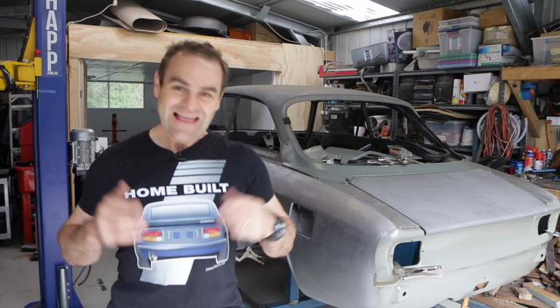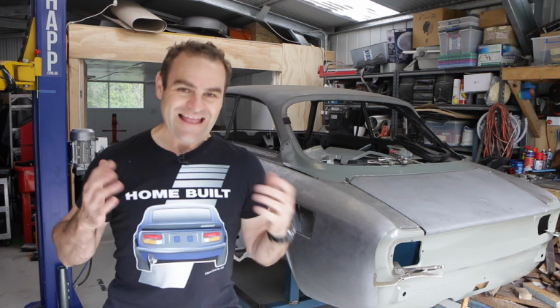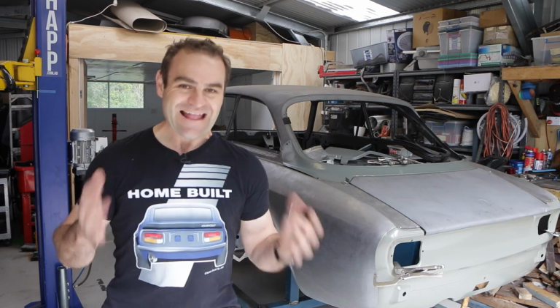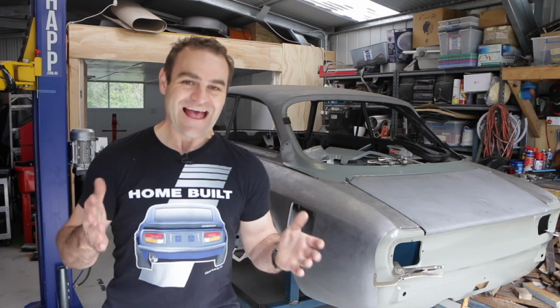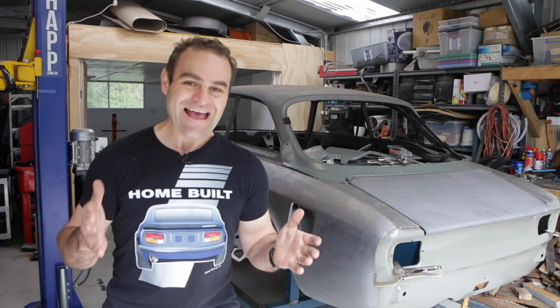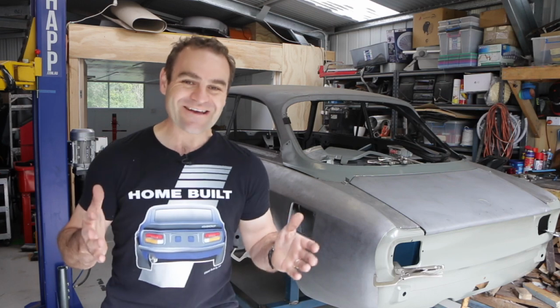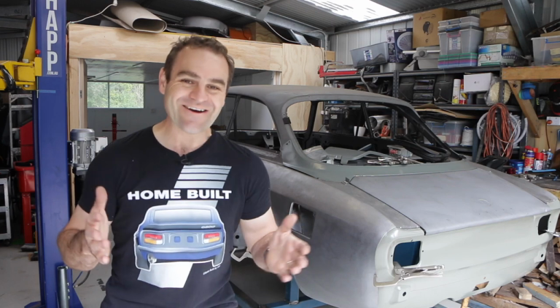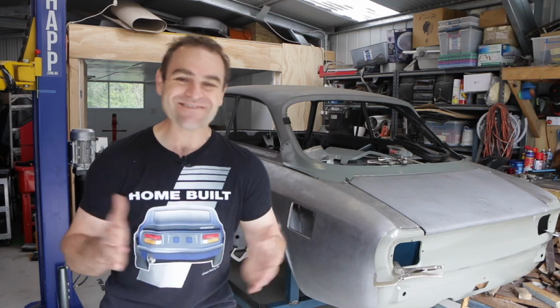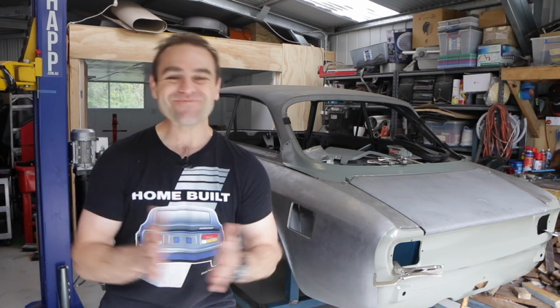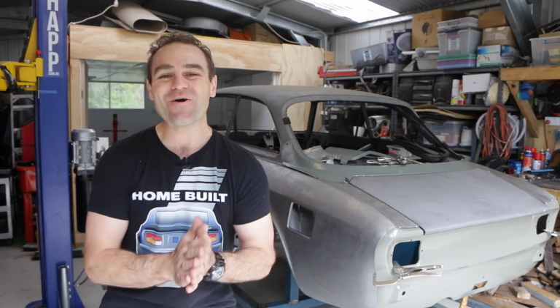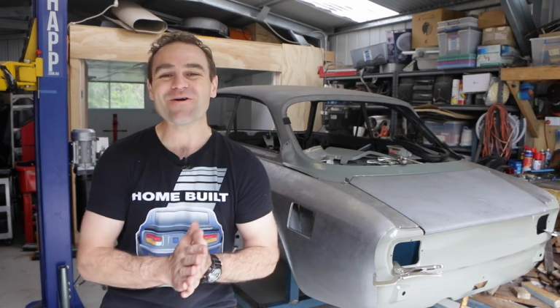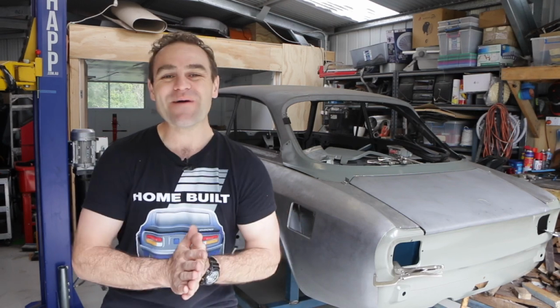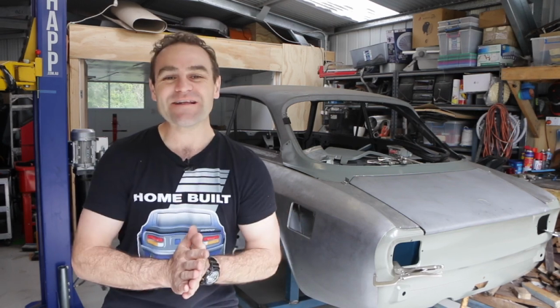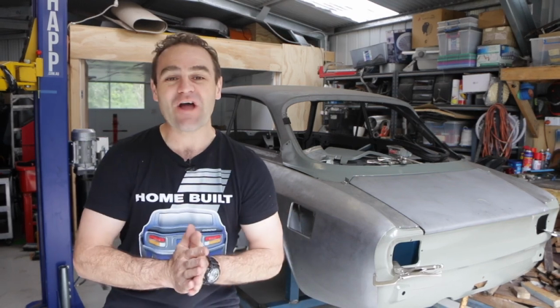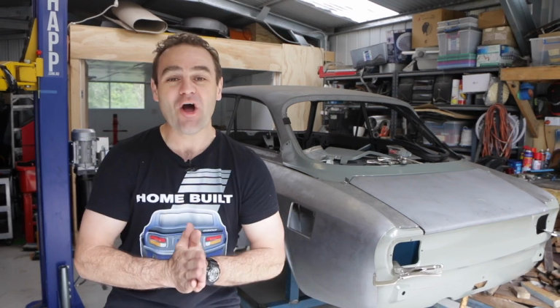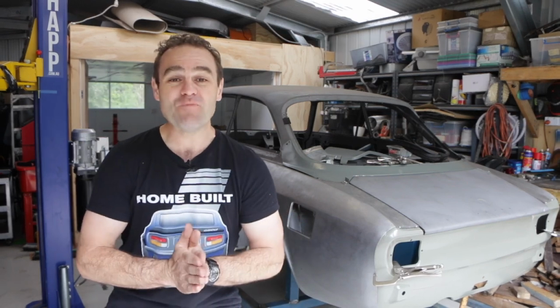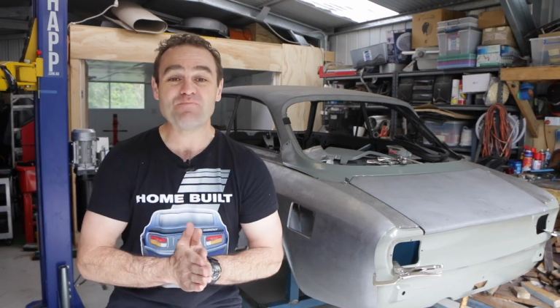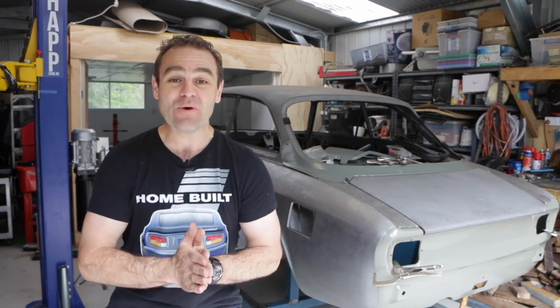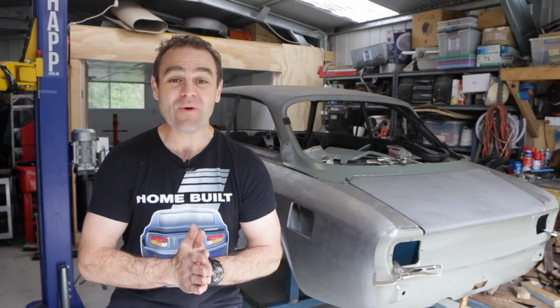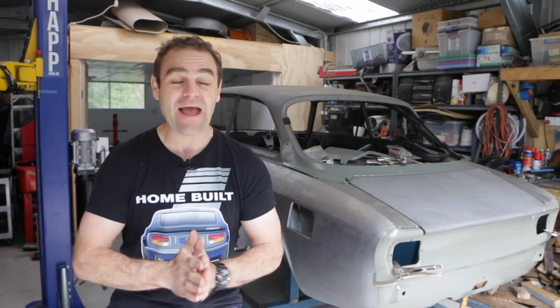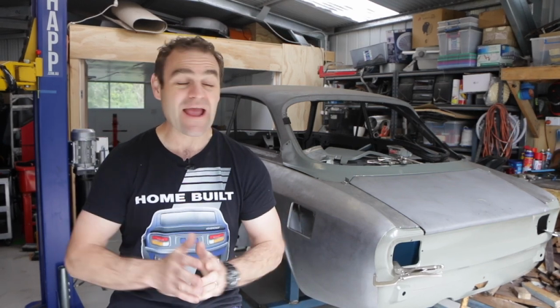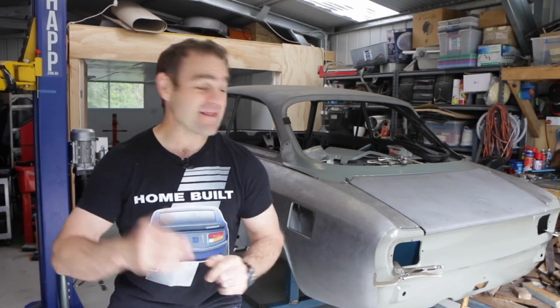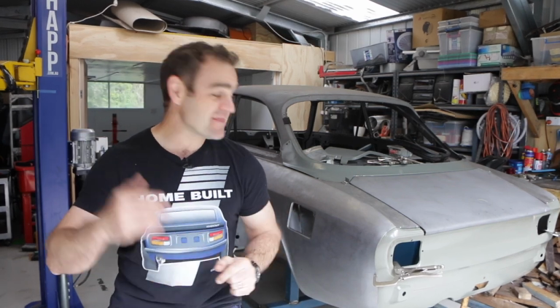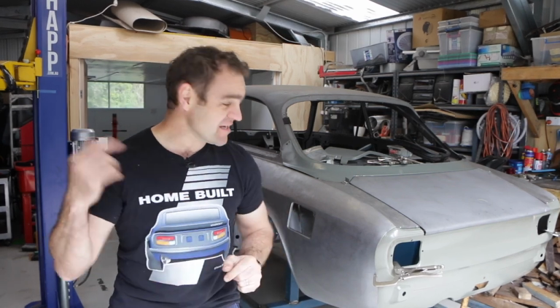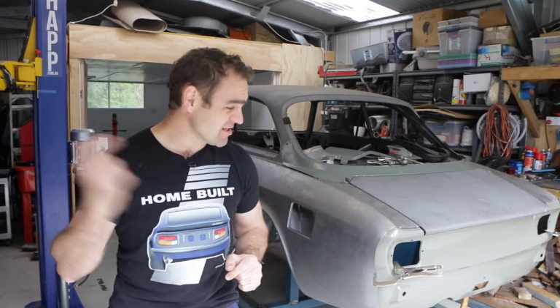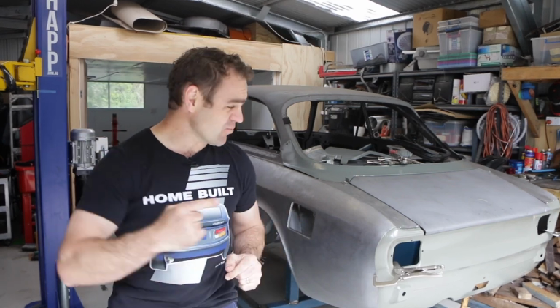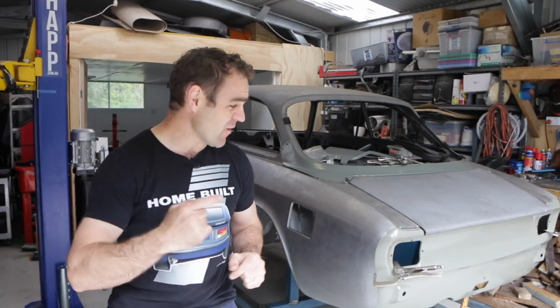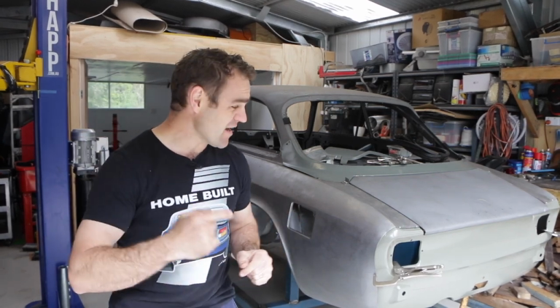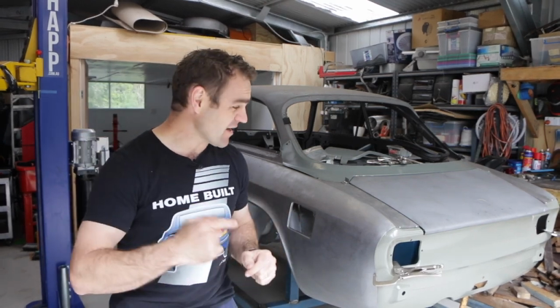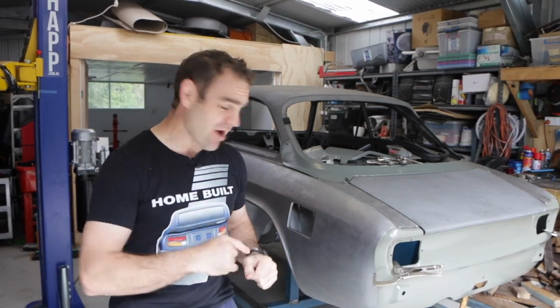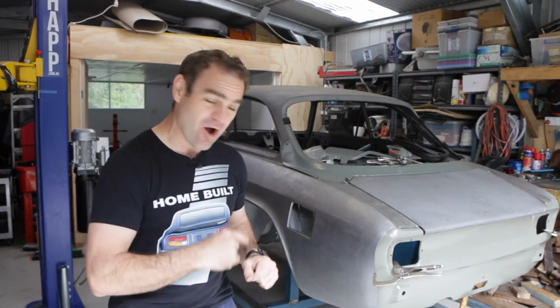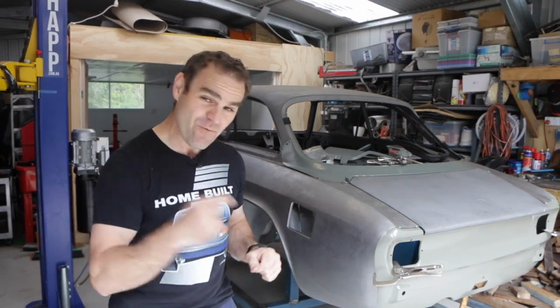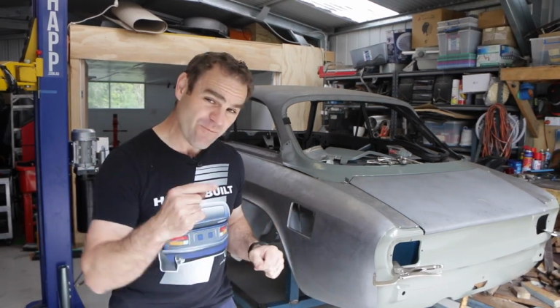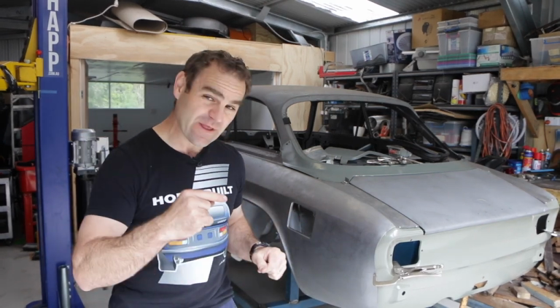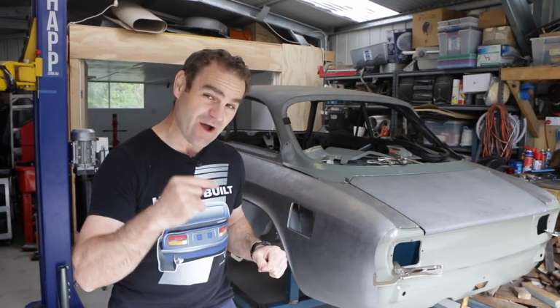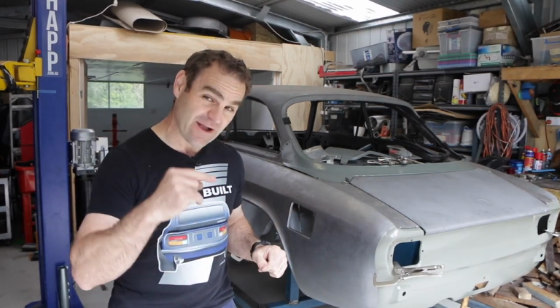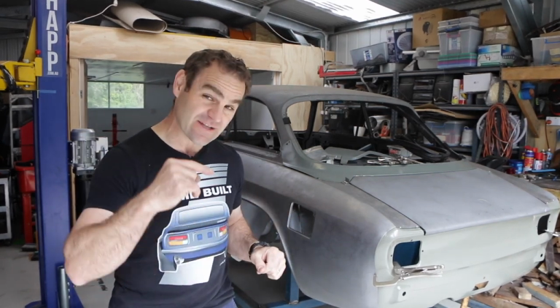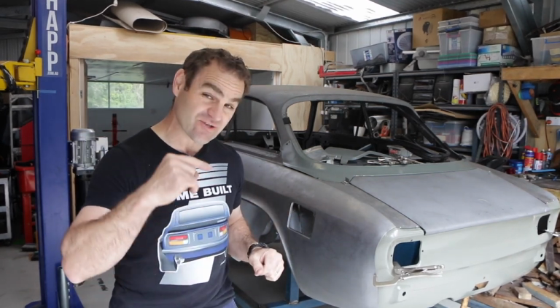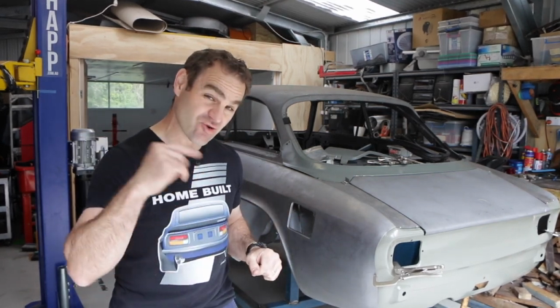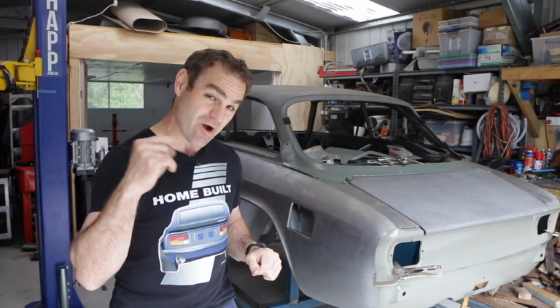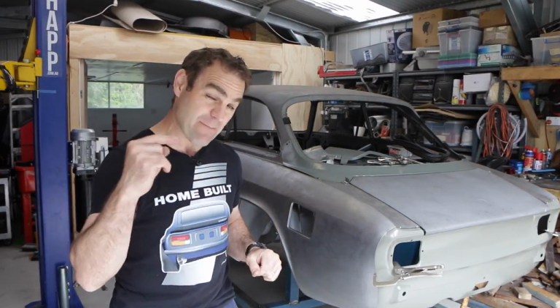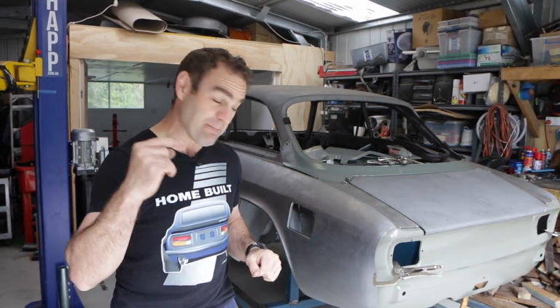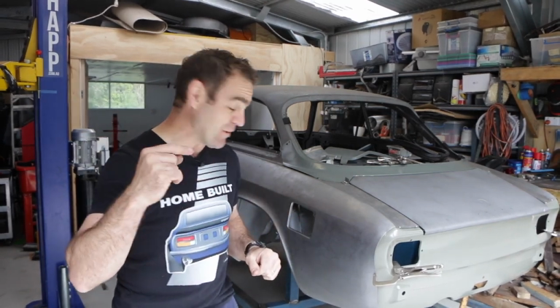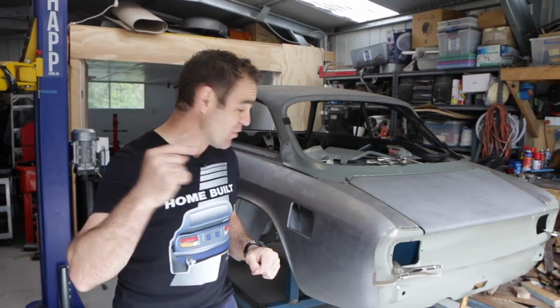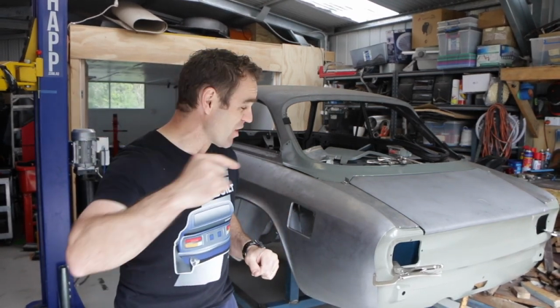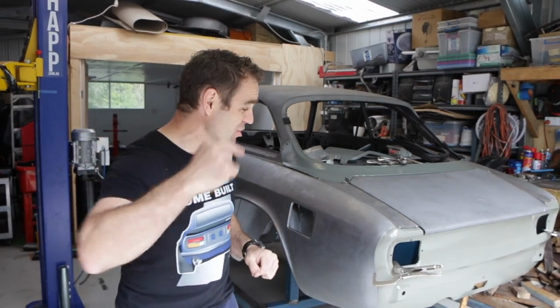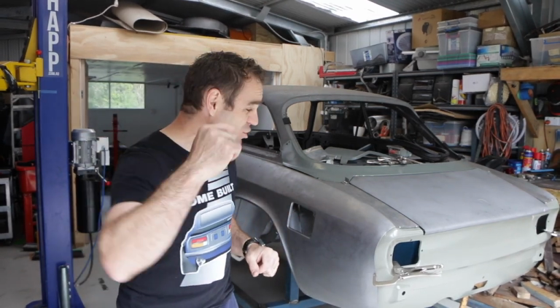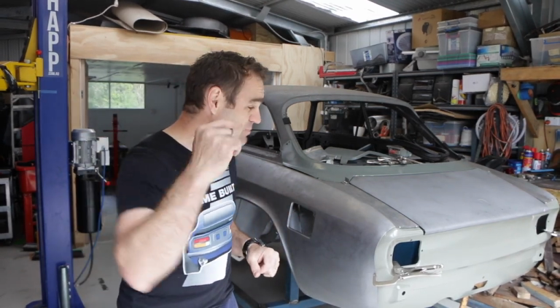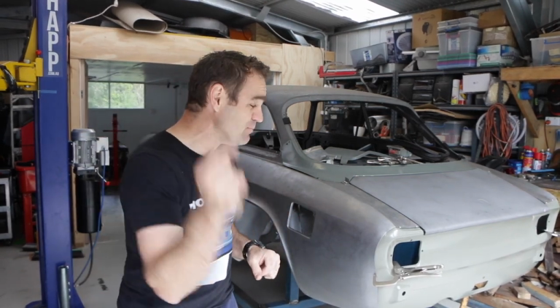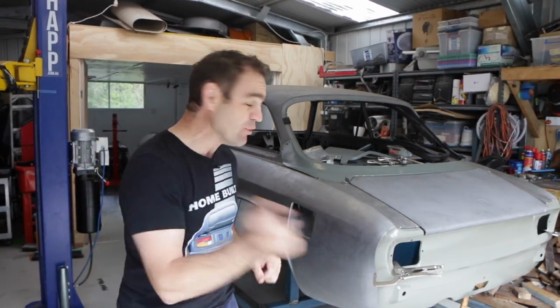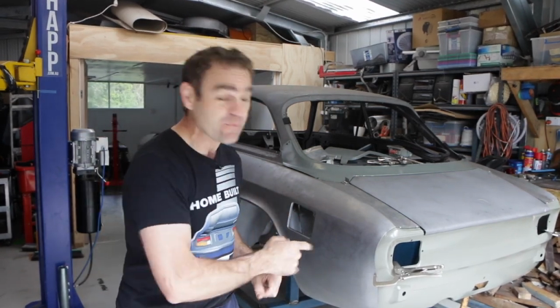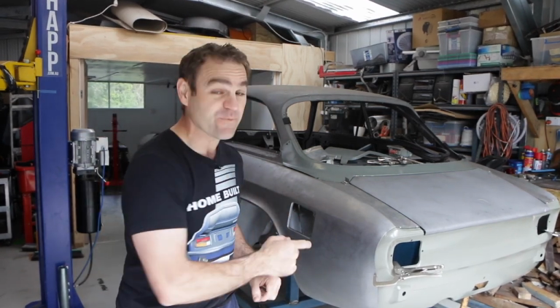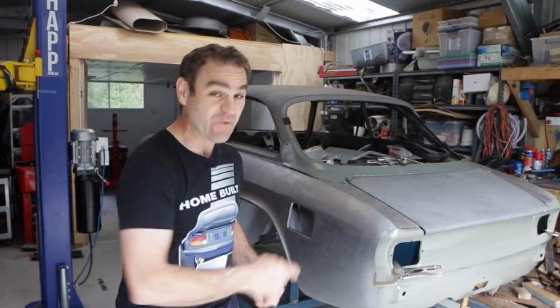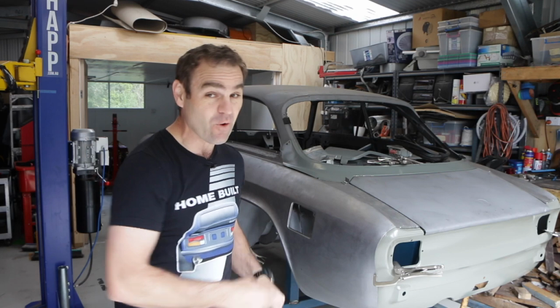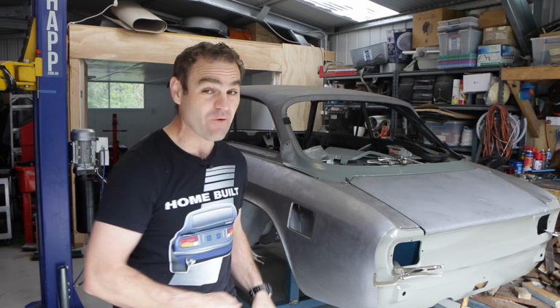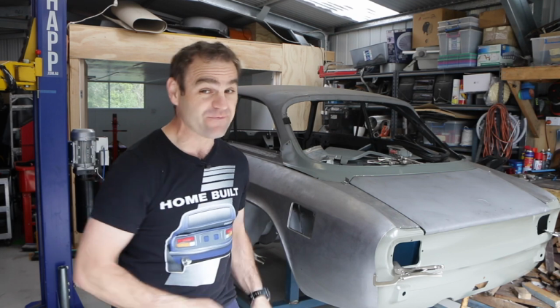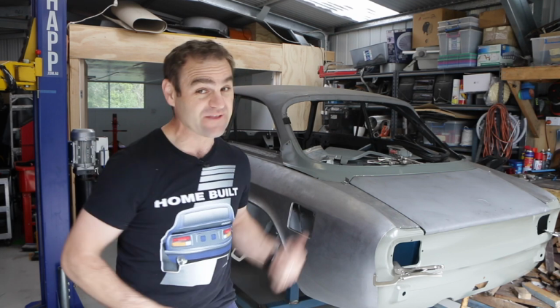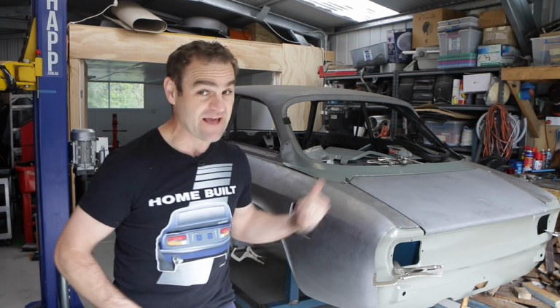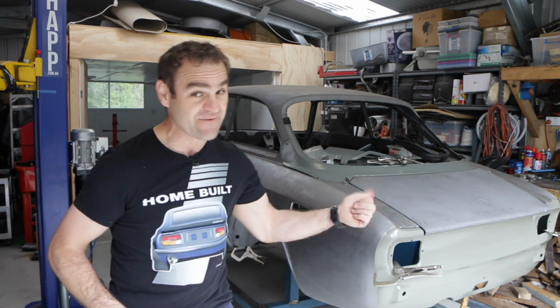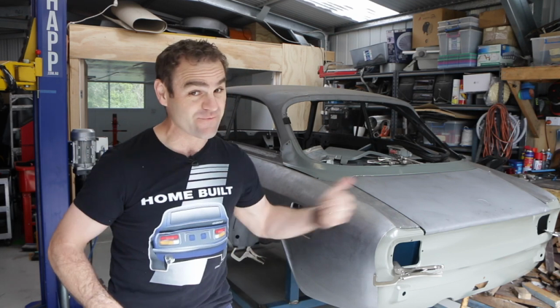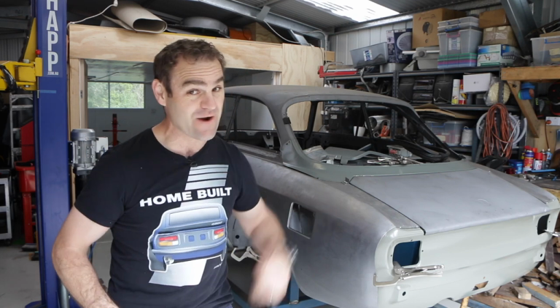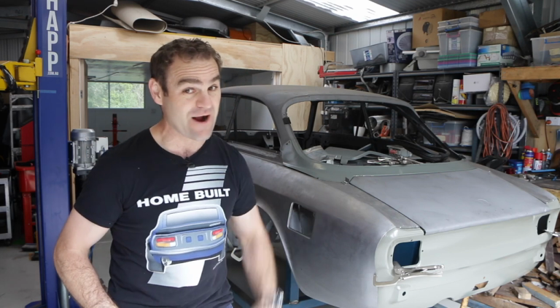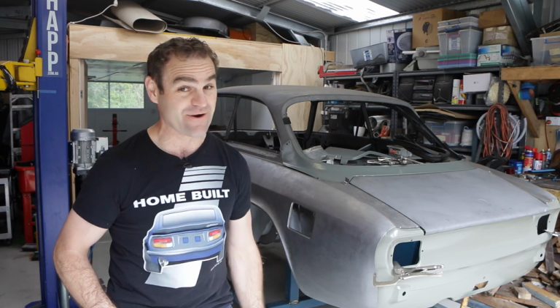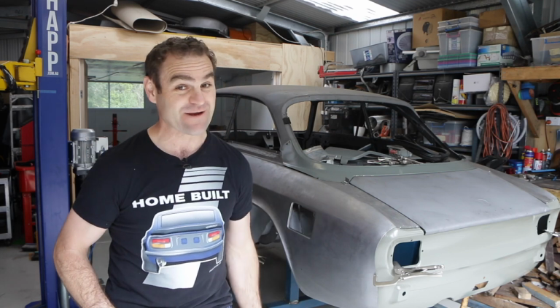Hey guys, welcome back to Home Built and this week hopefully I can try and build a new boot floor for the AlfaRari.